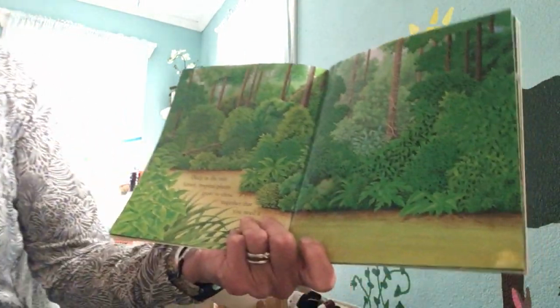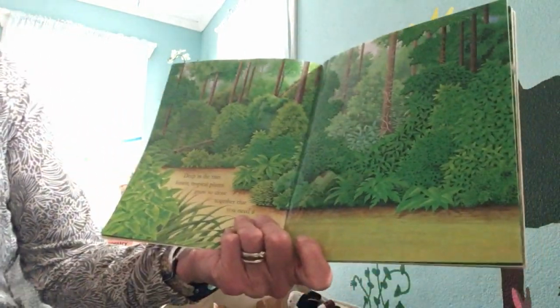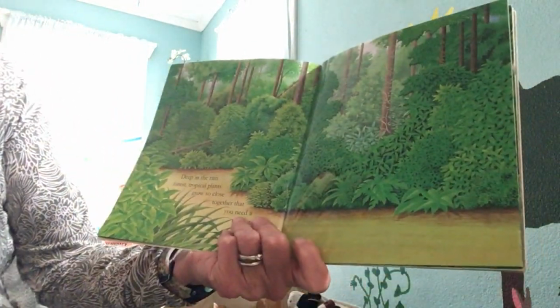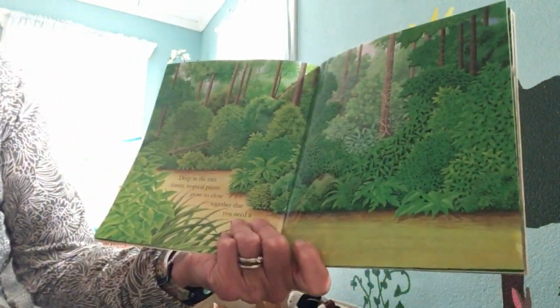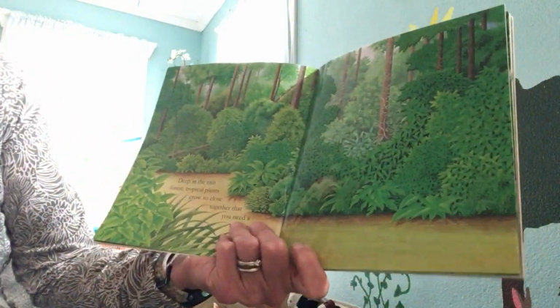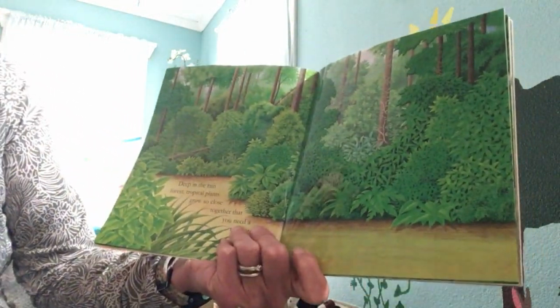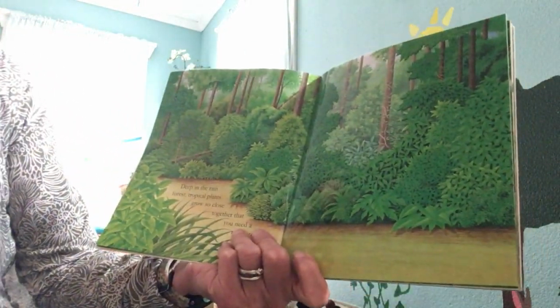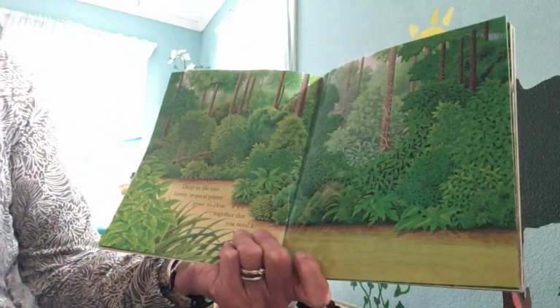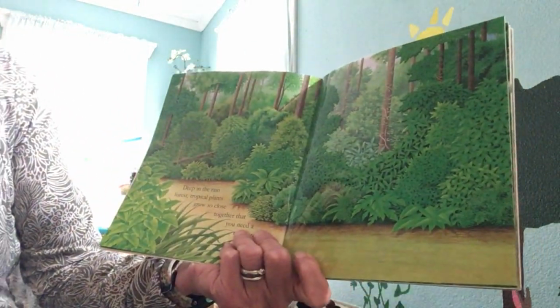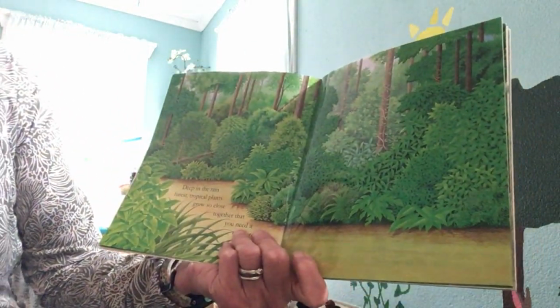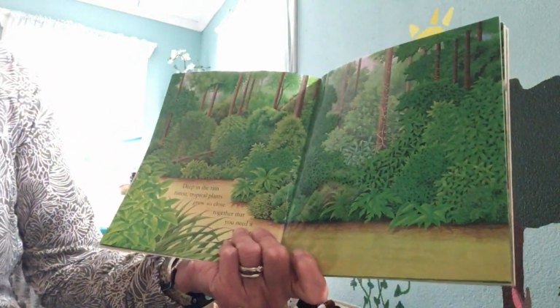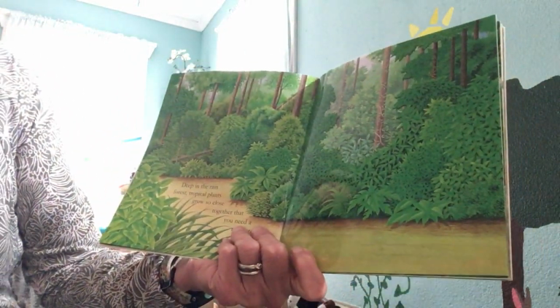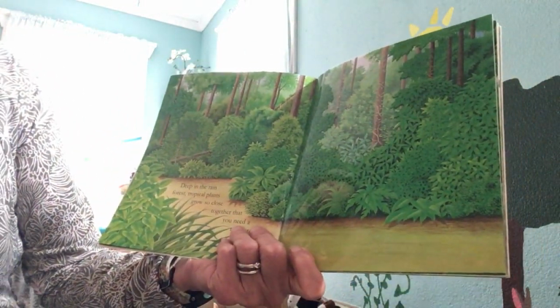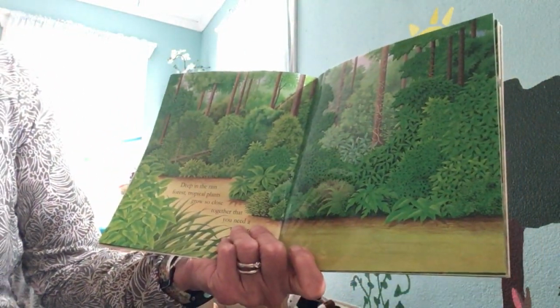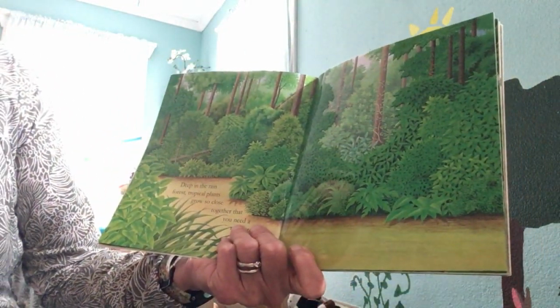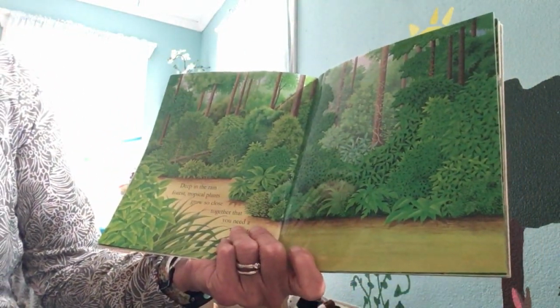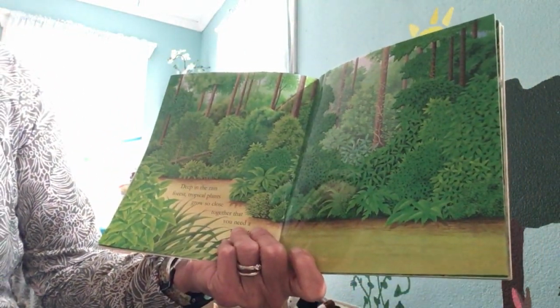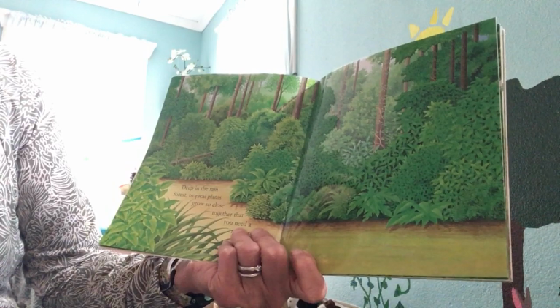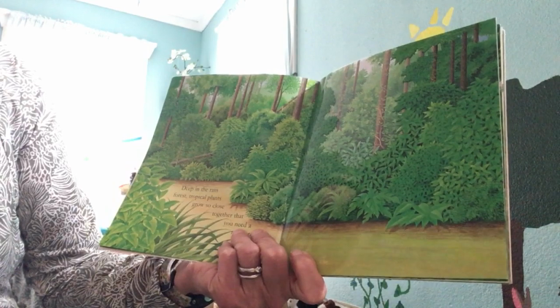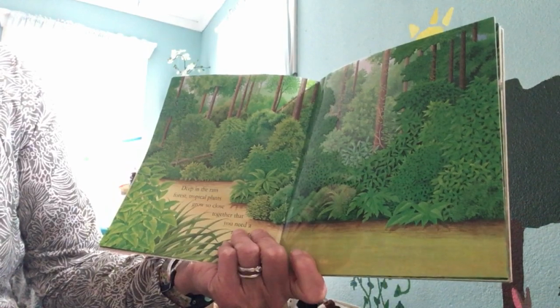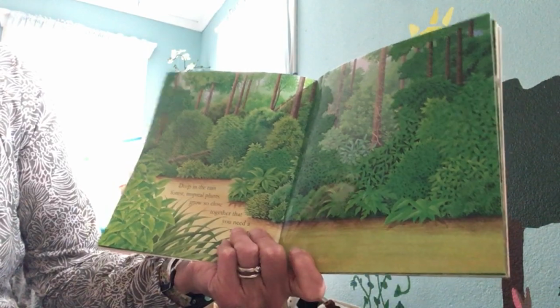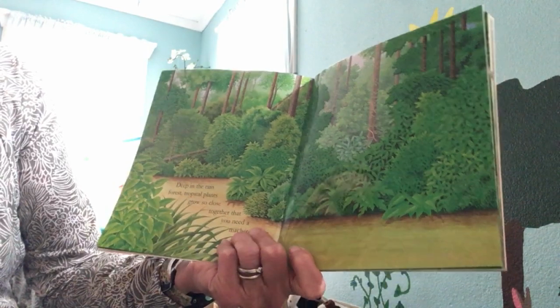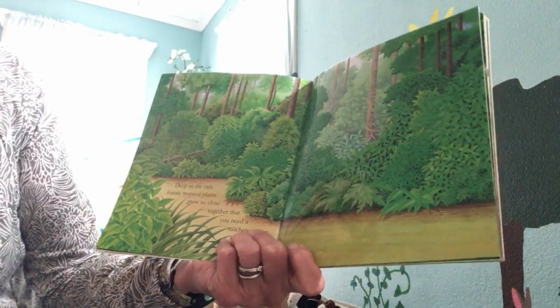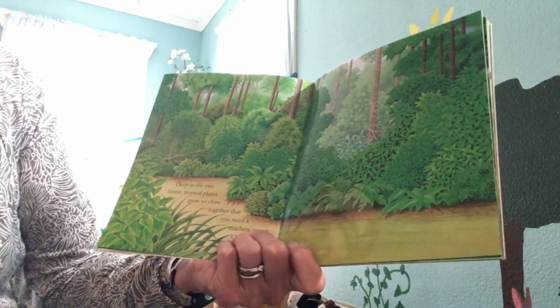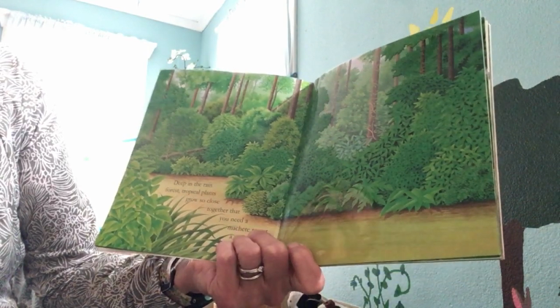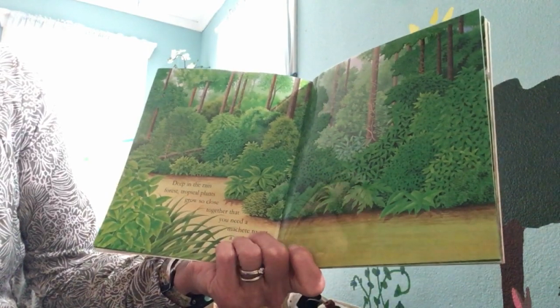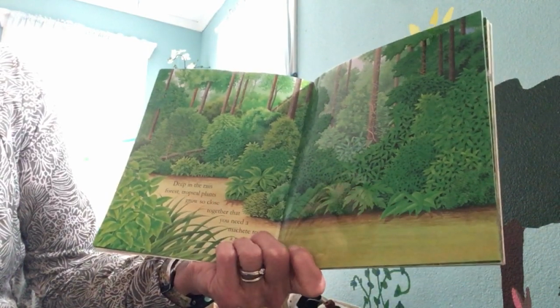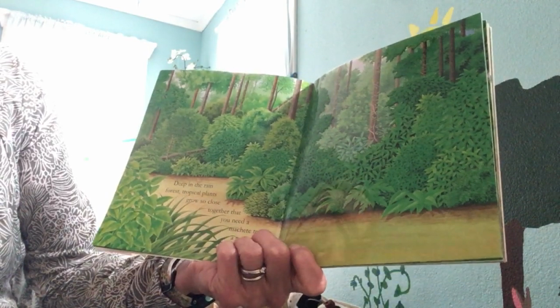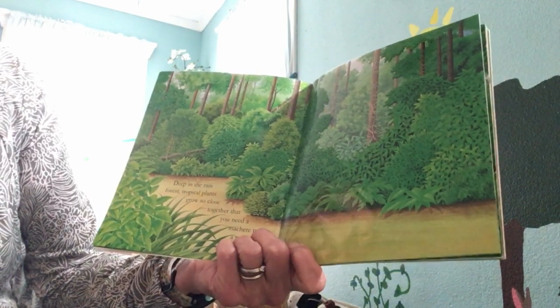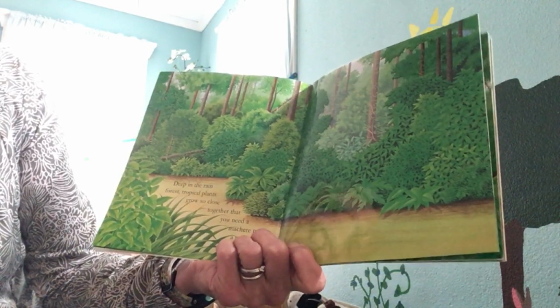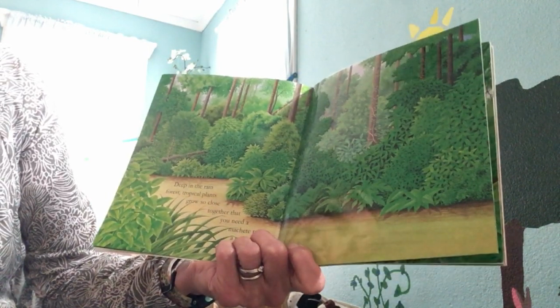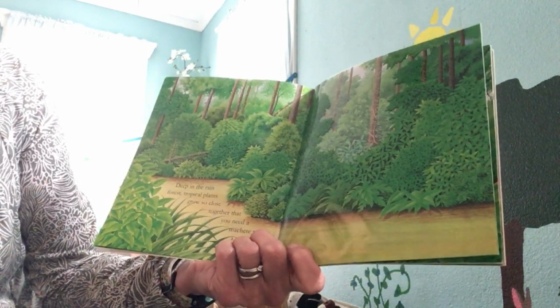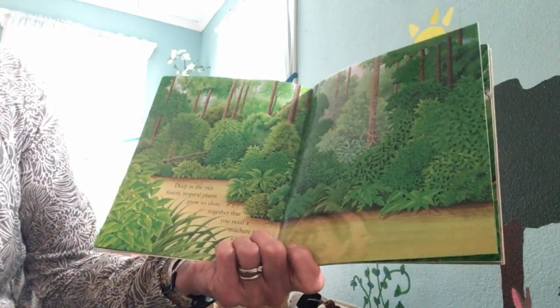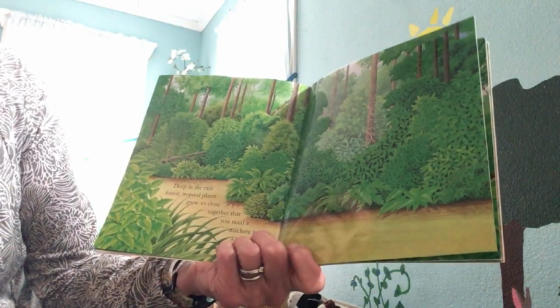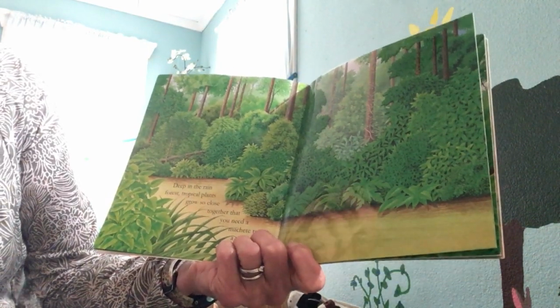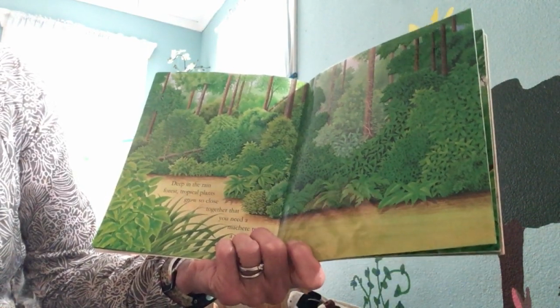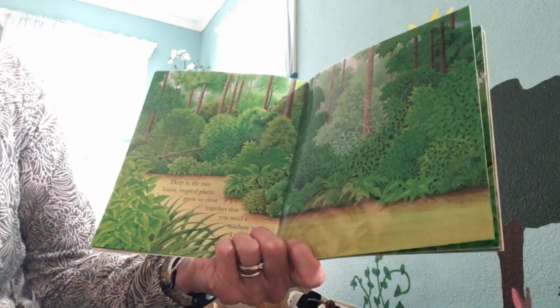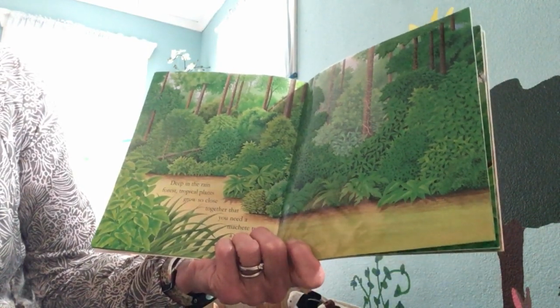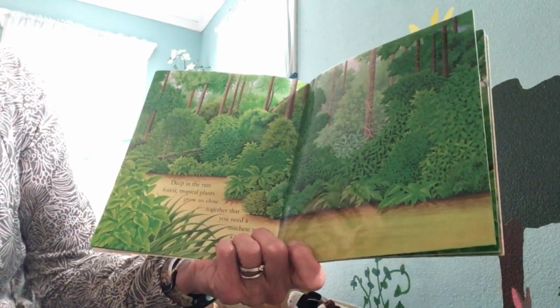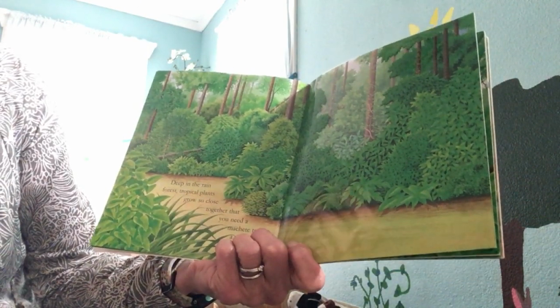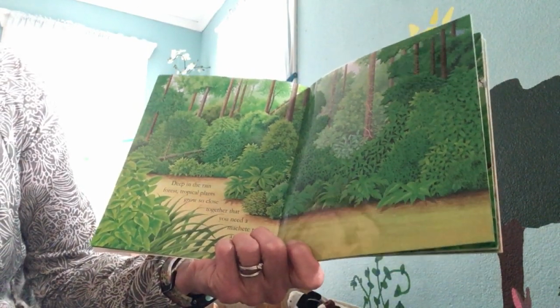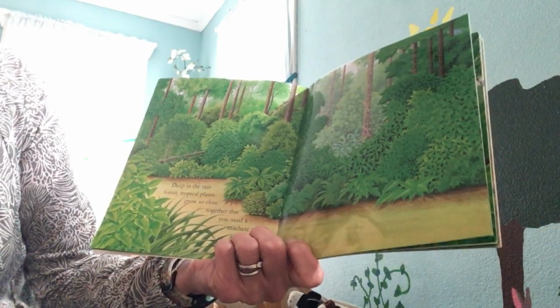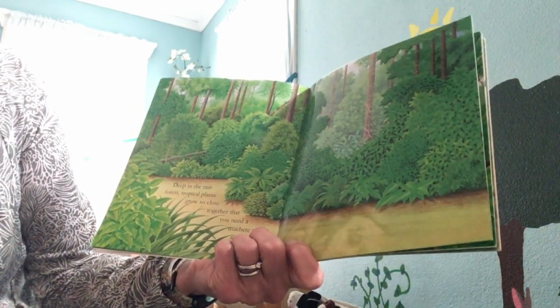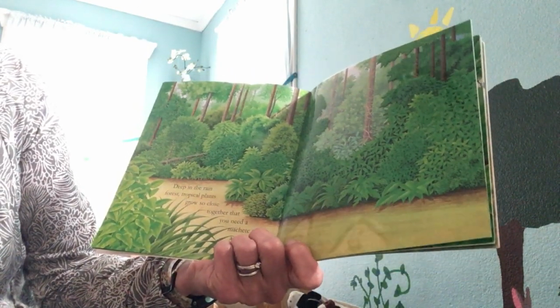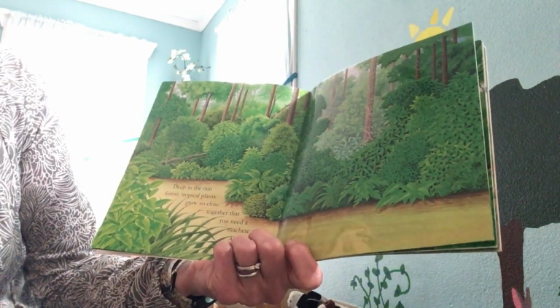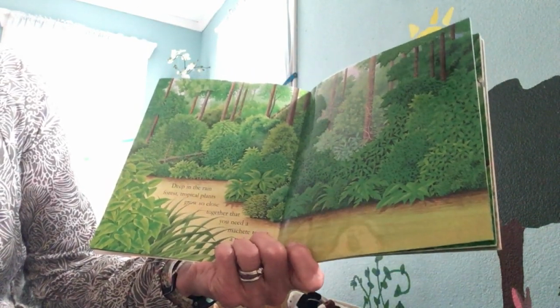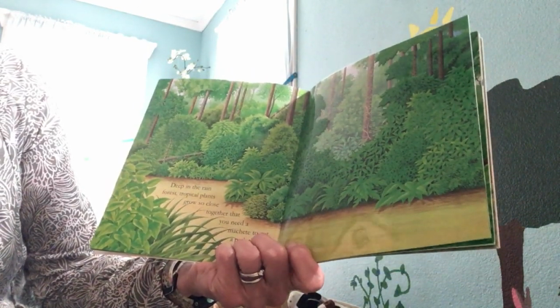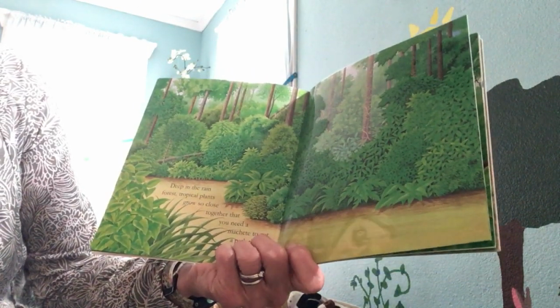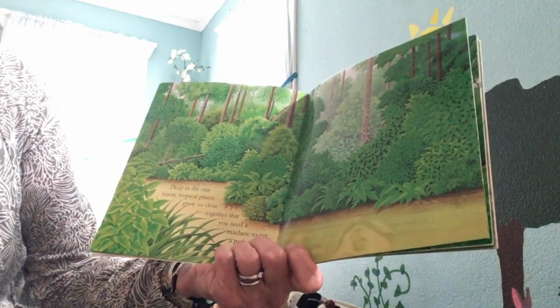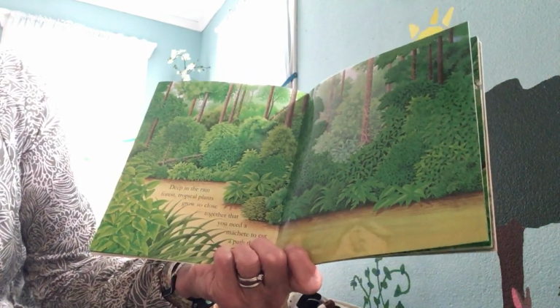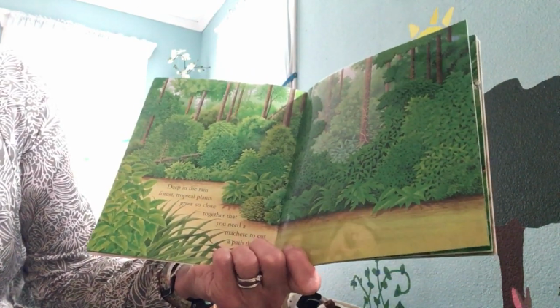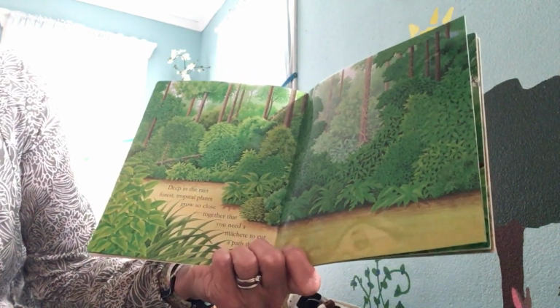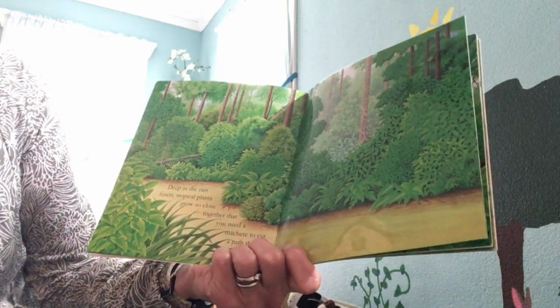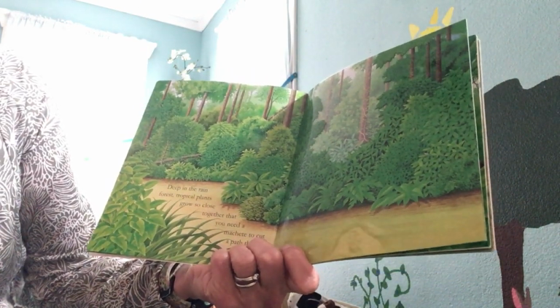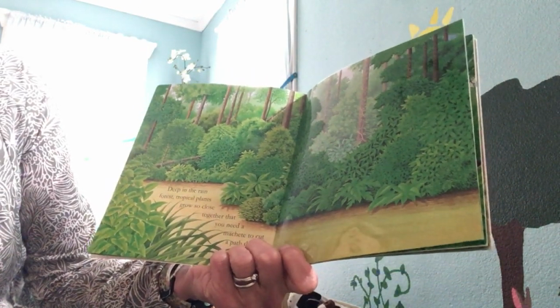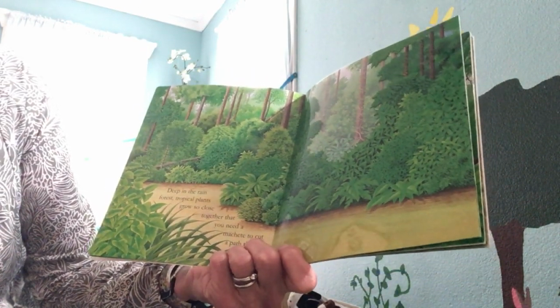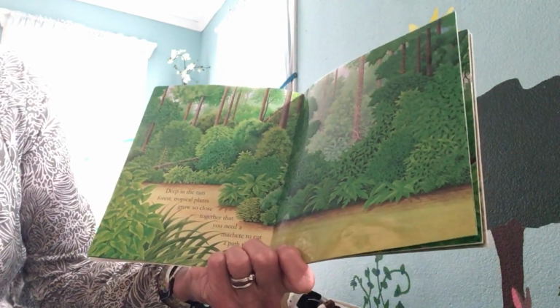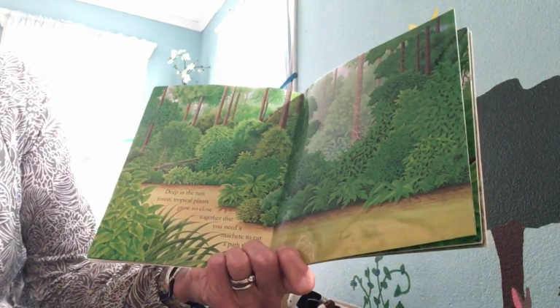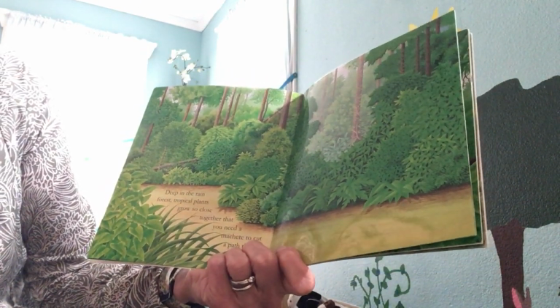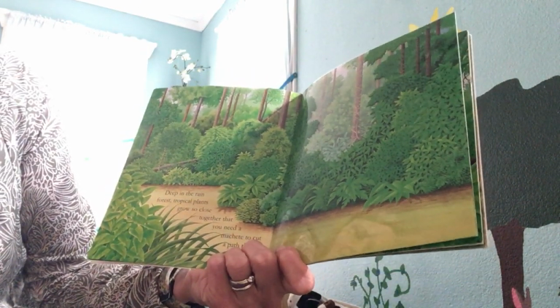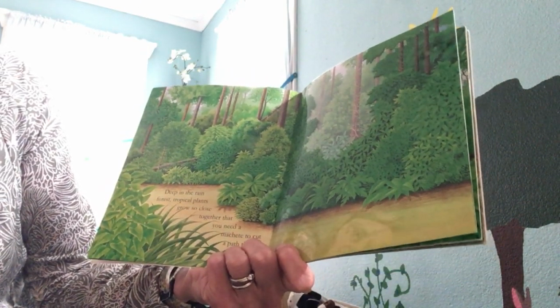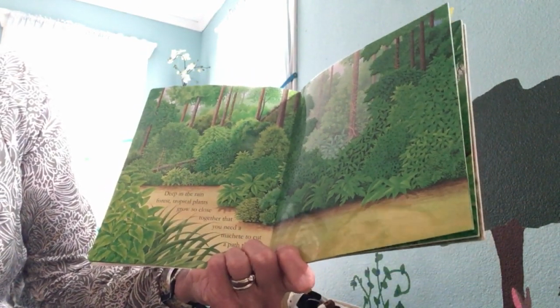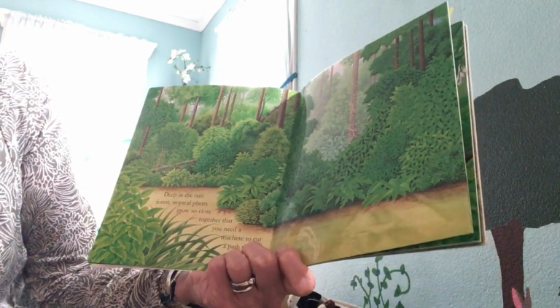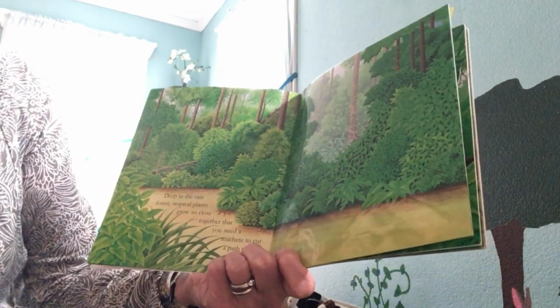Deep in the rainforest, tropical plants grow close together — so close that you might need a machete to cut a path through them.